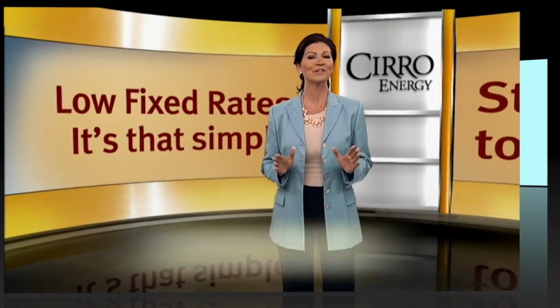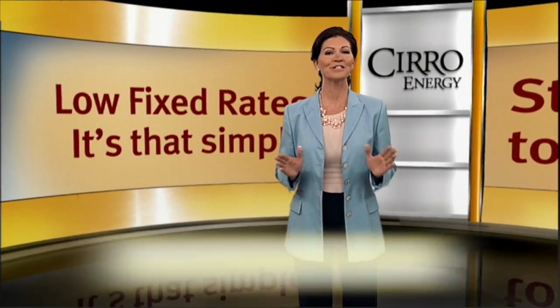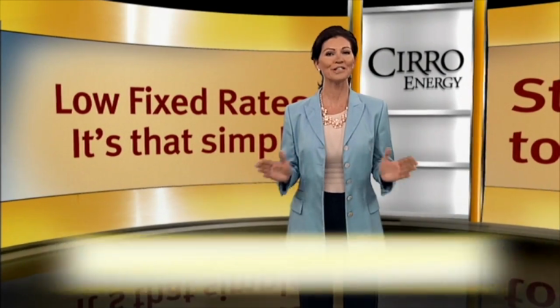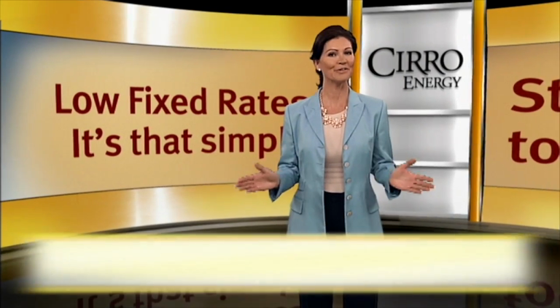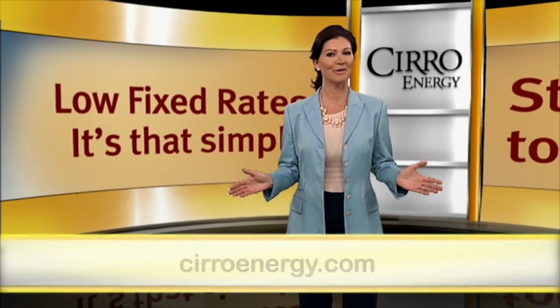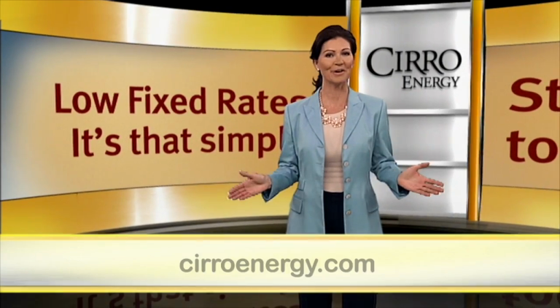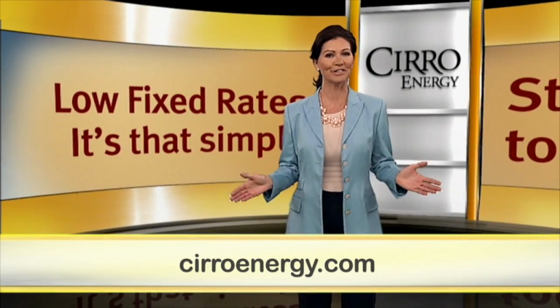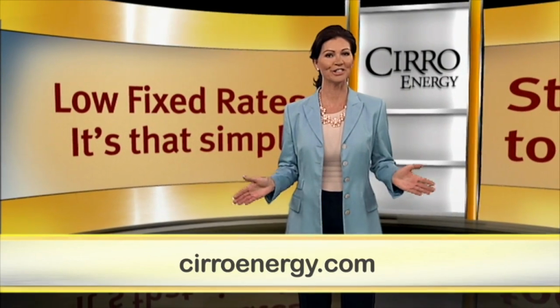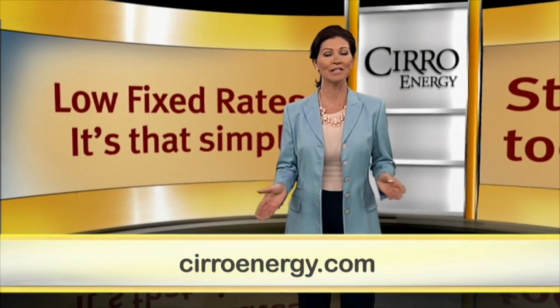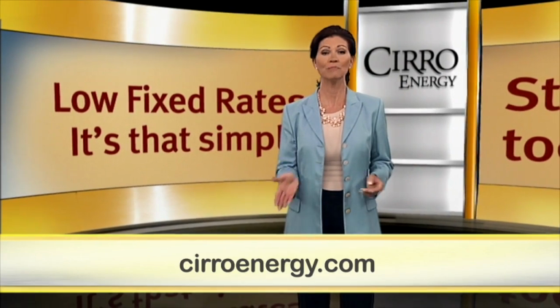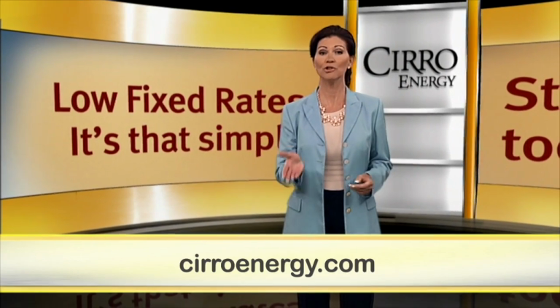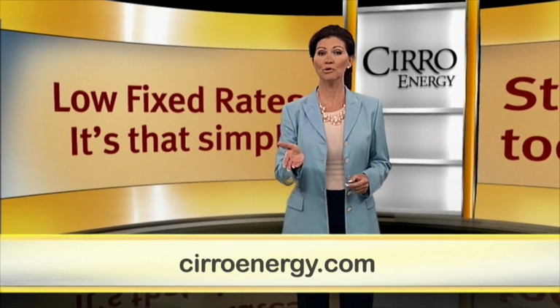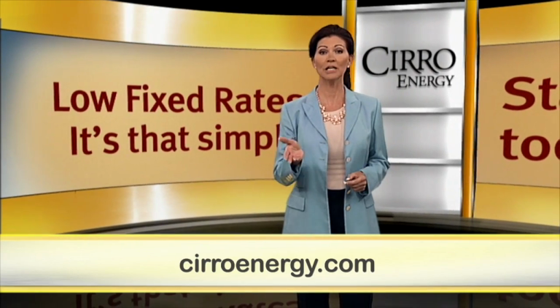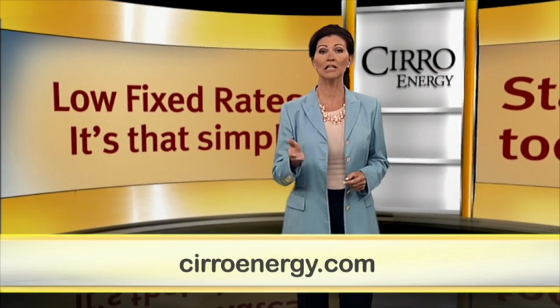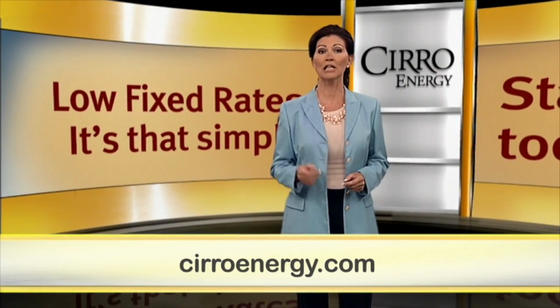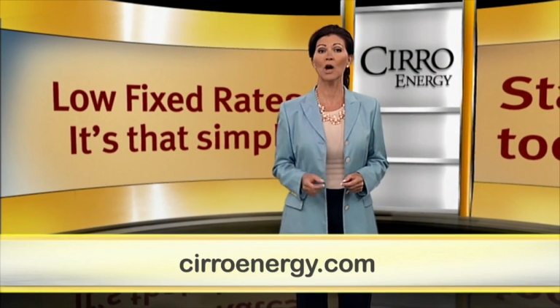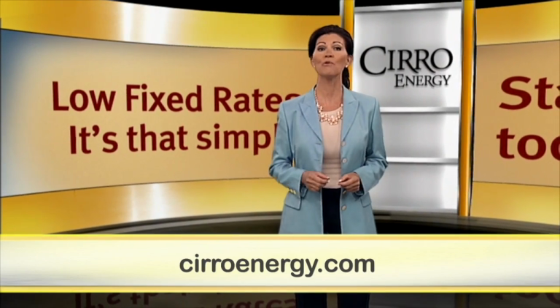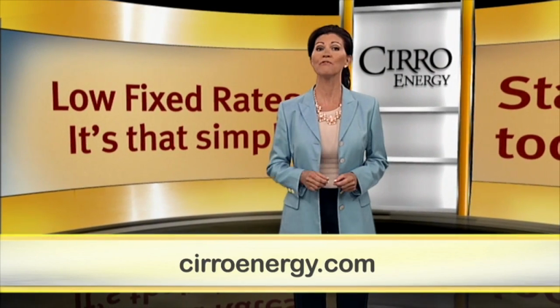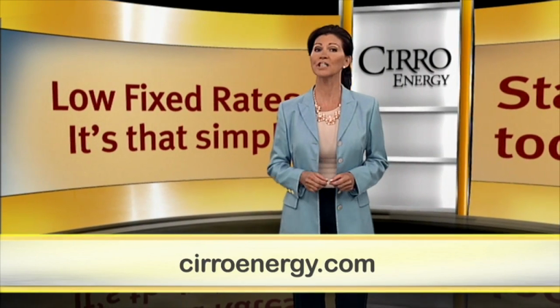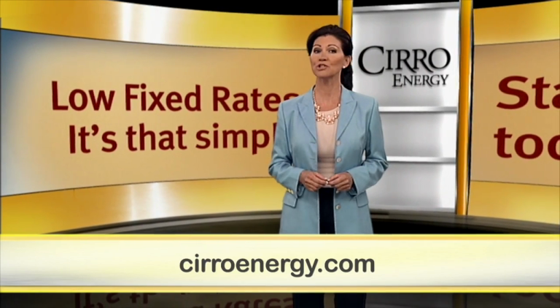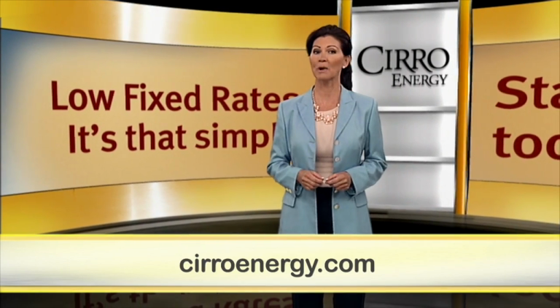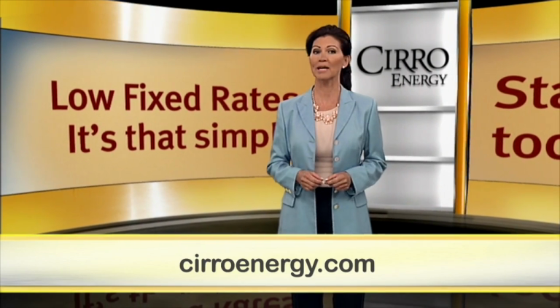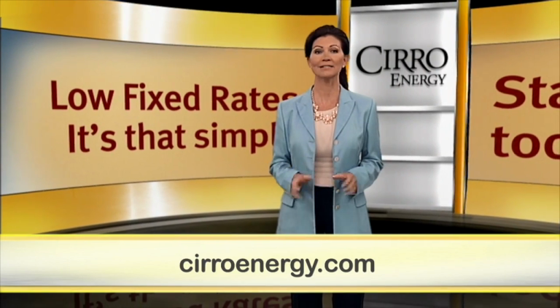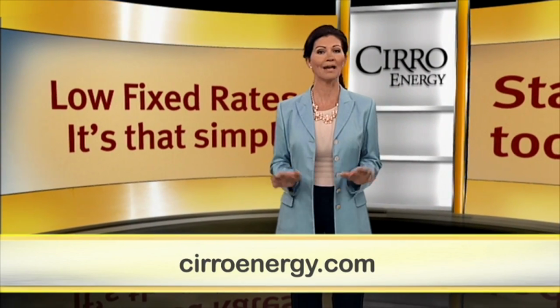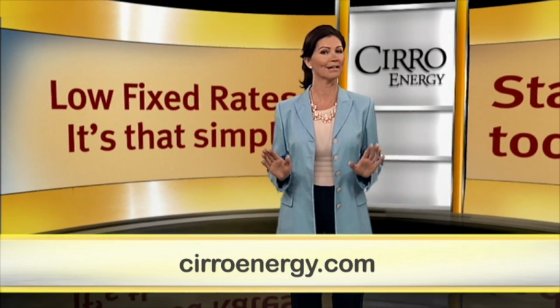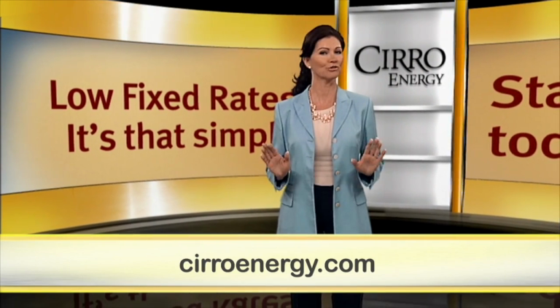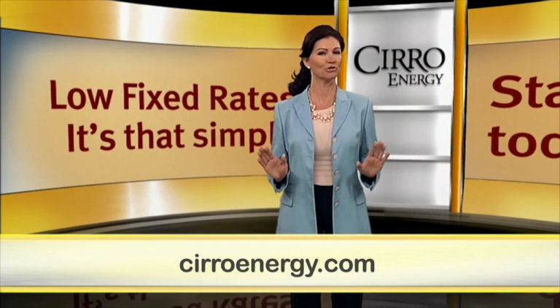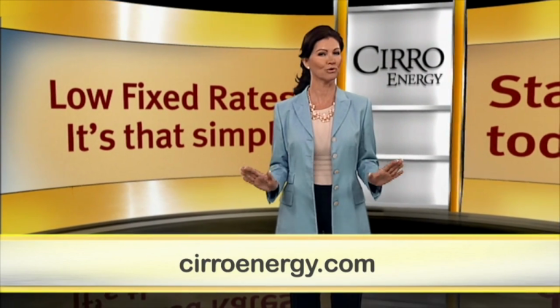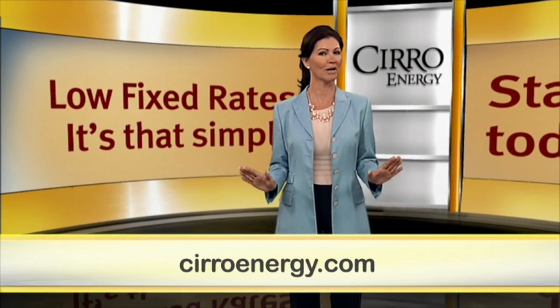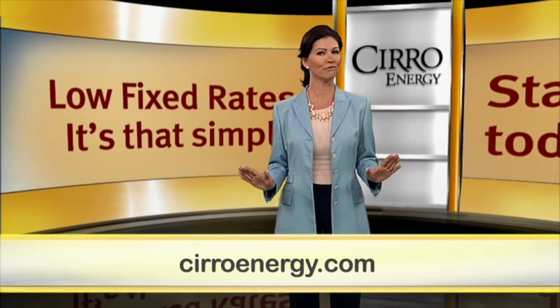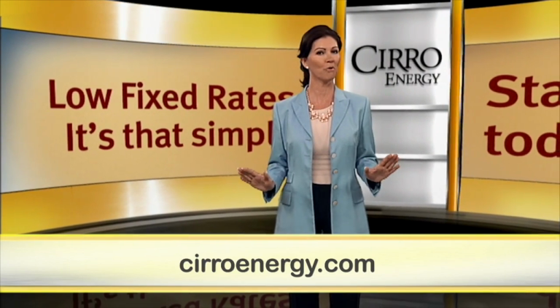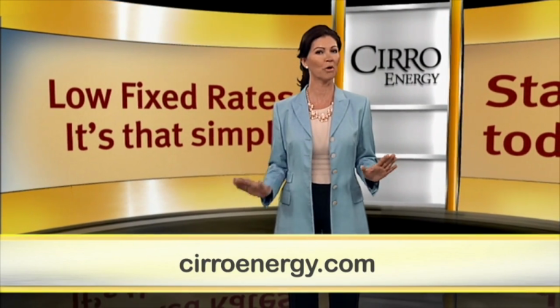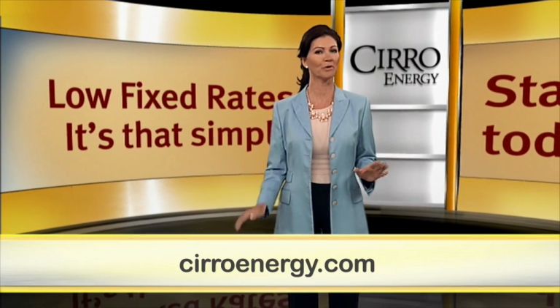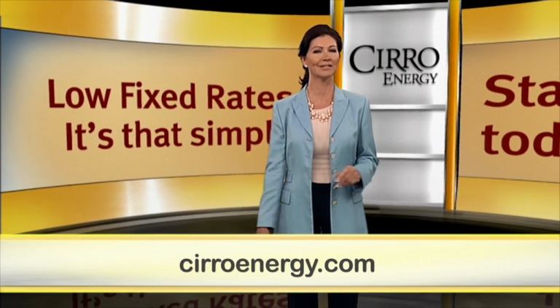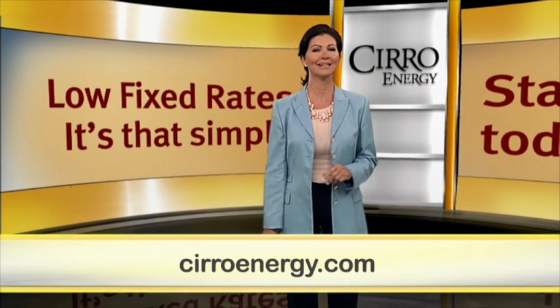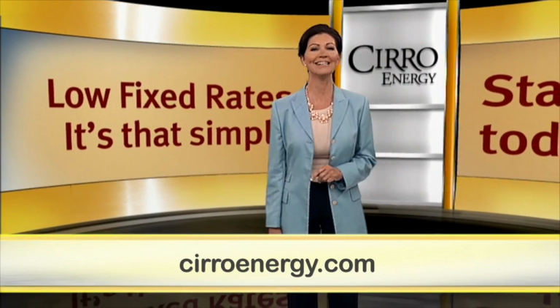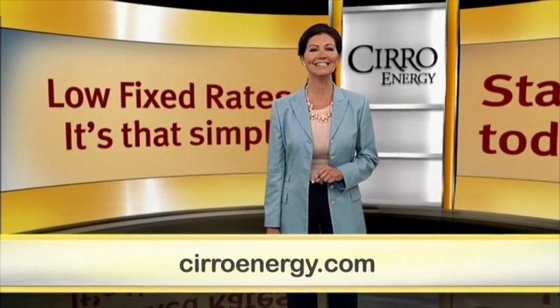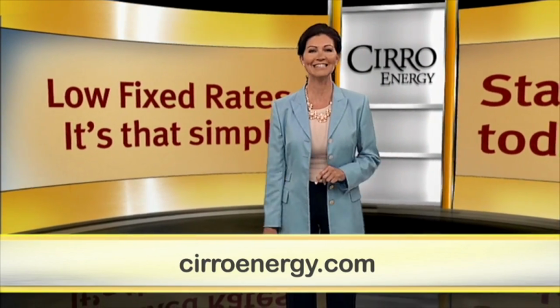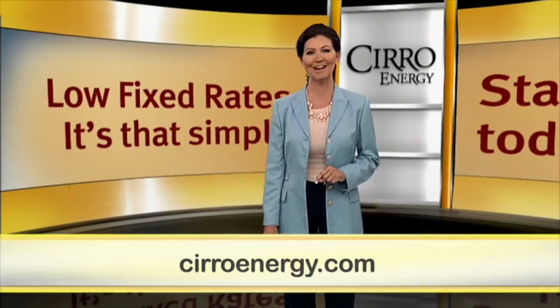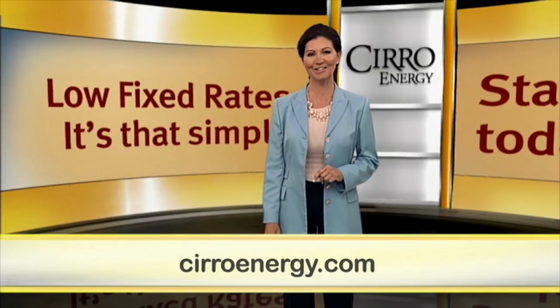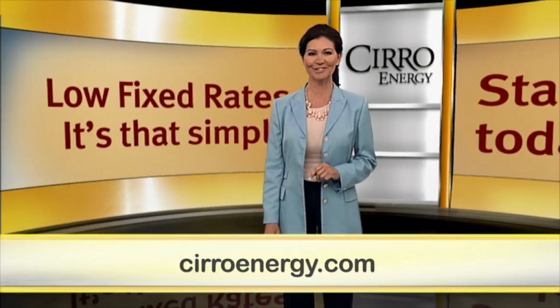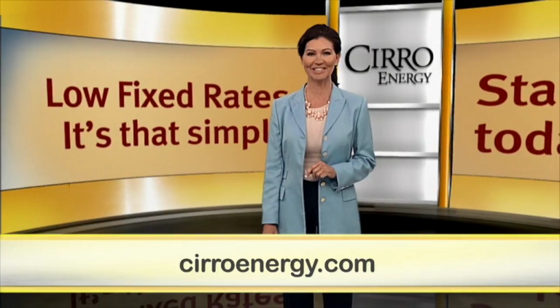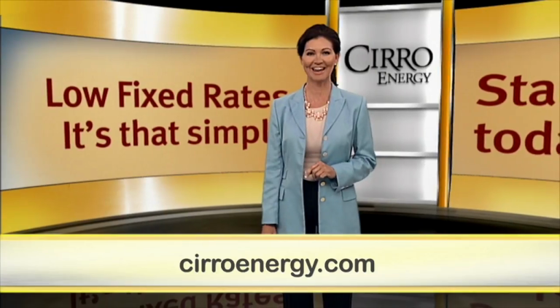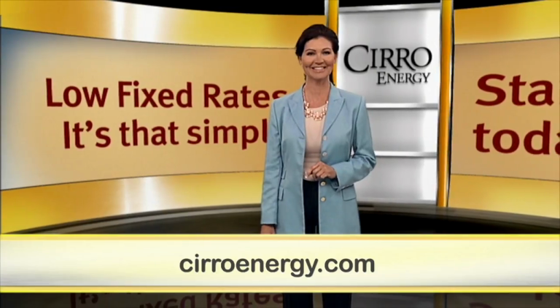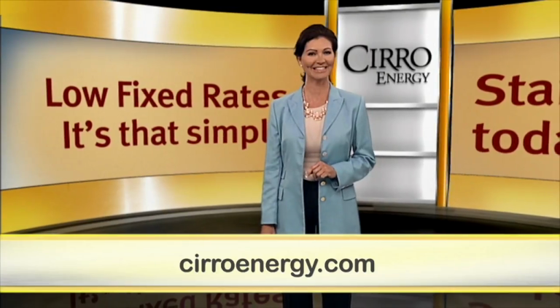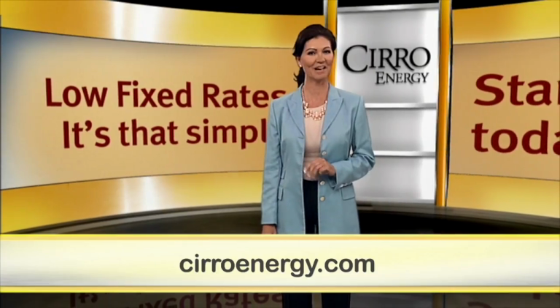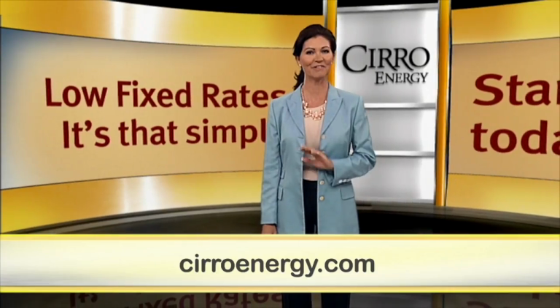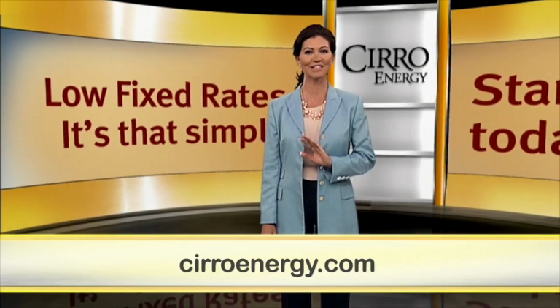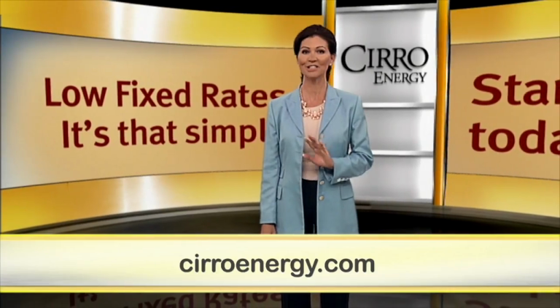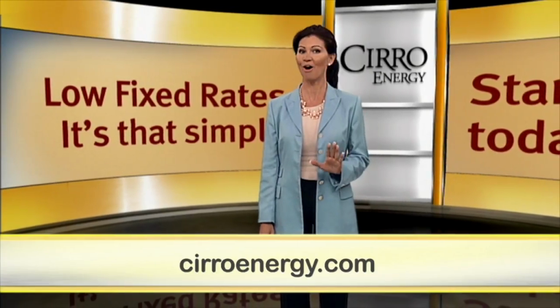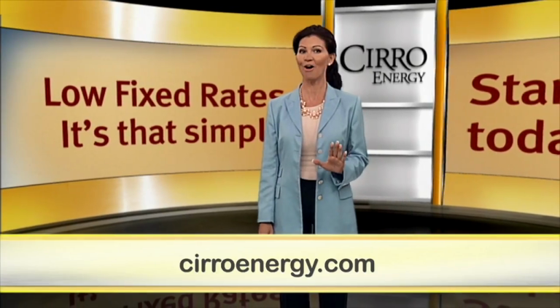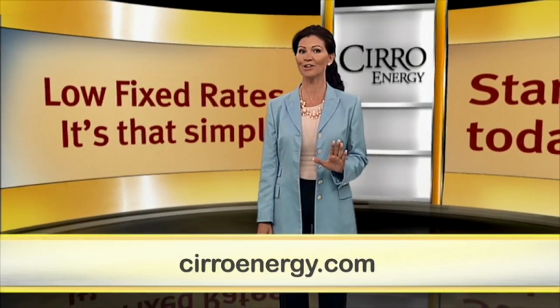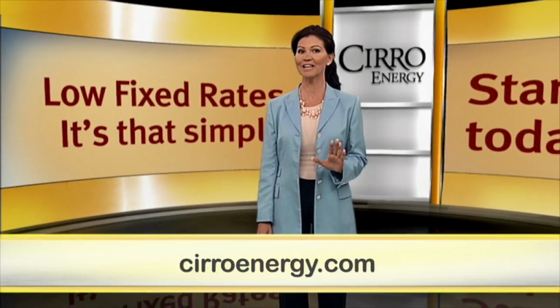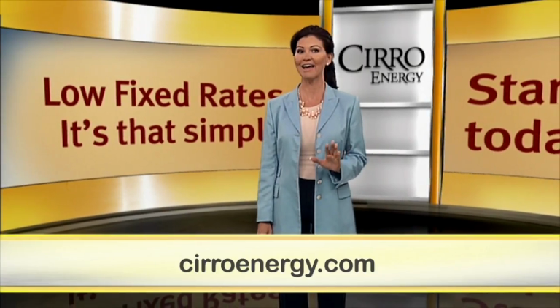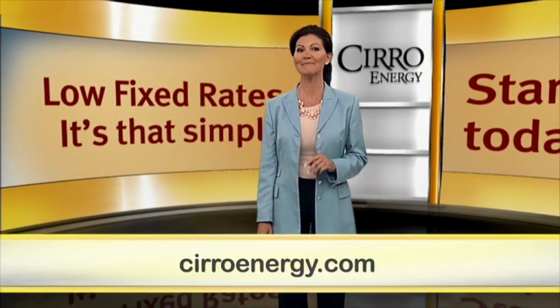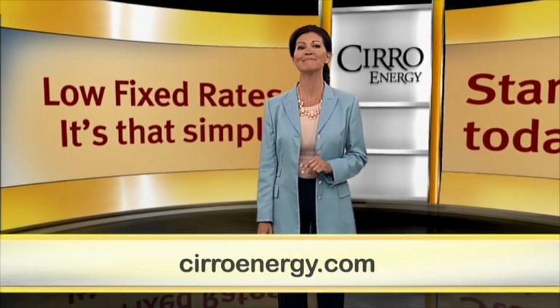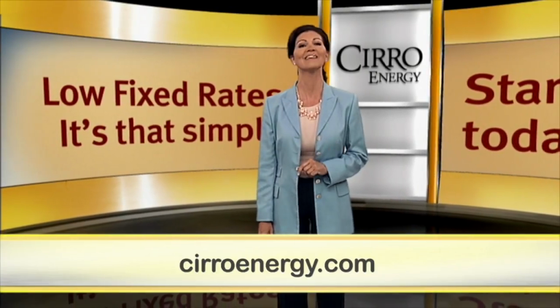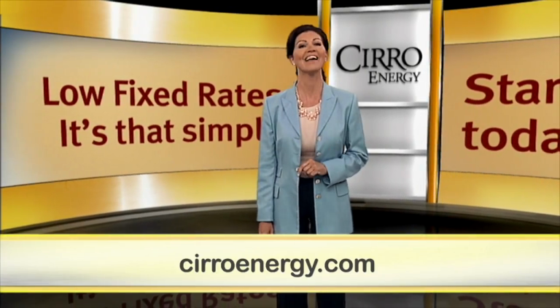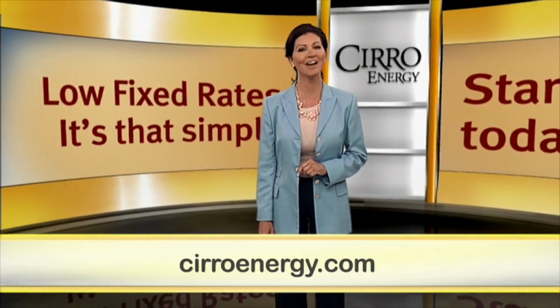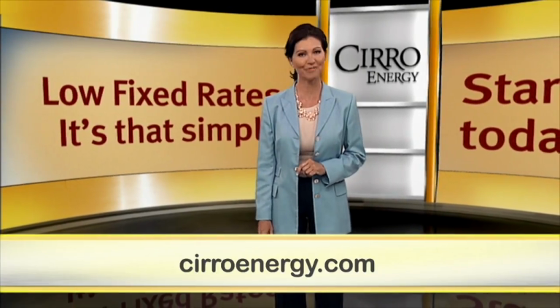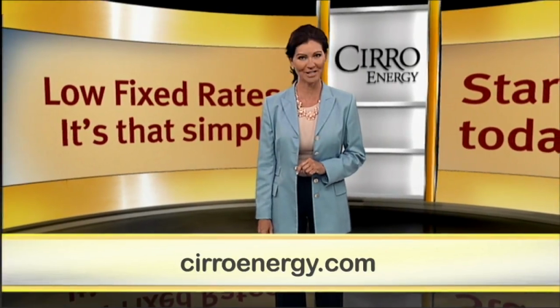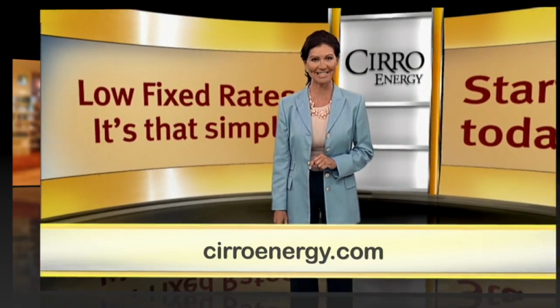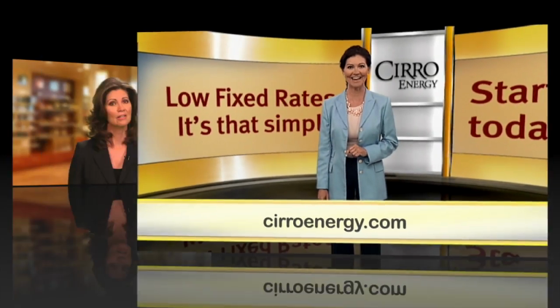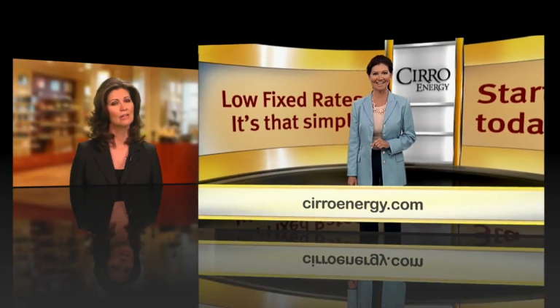With Zero Energy, you get low fixed rates and straightforward, easy to understand savings all day, every day.